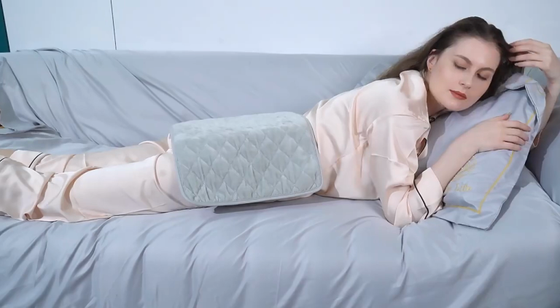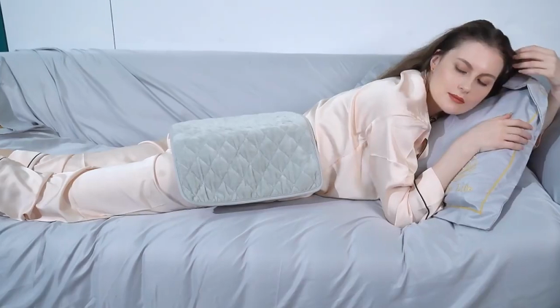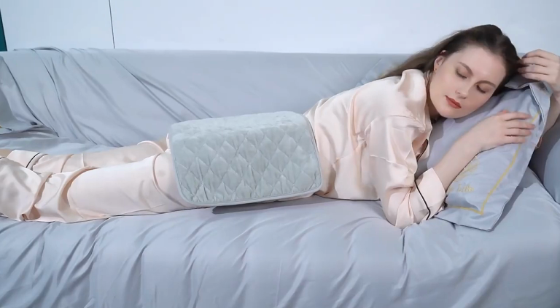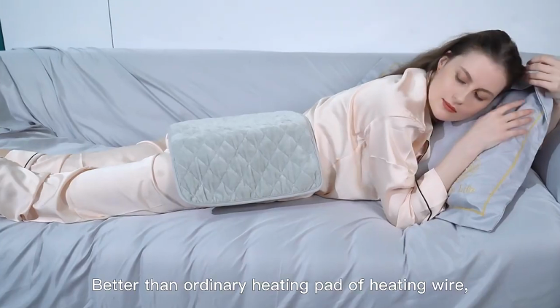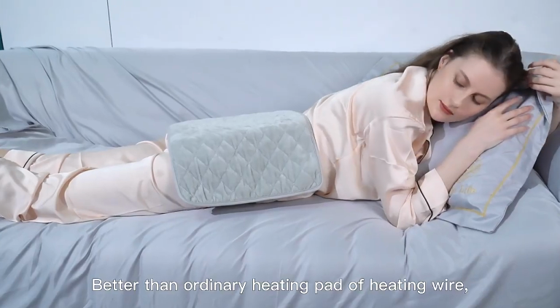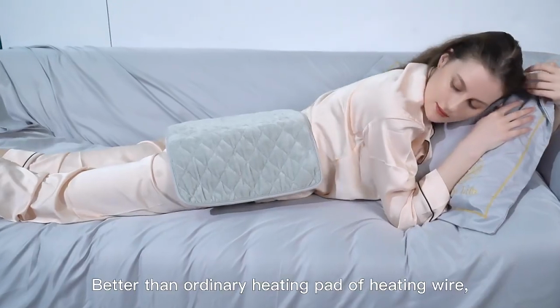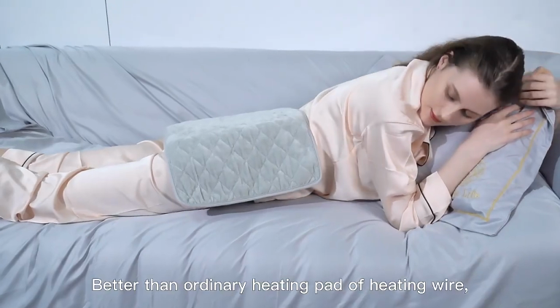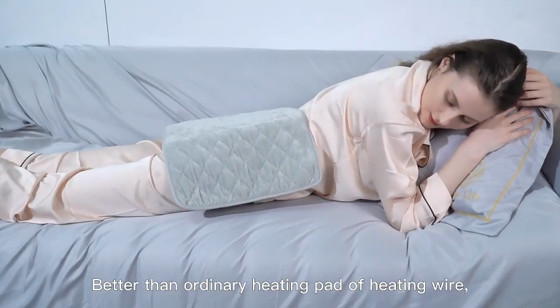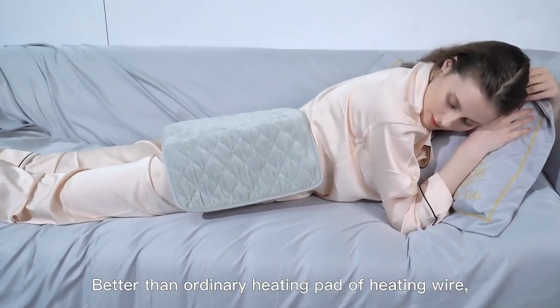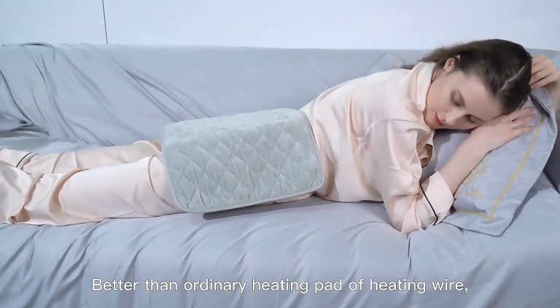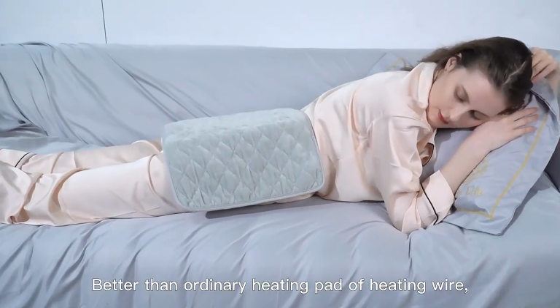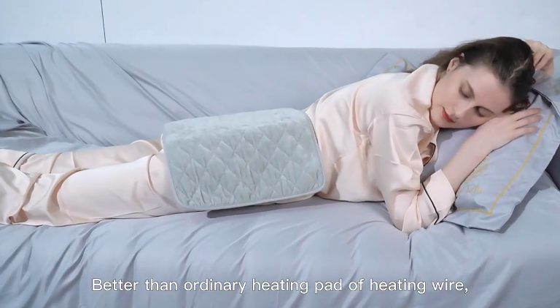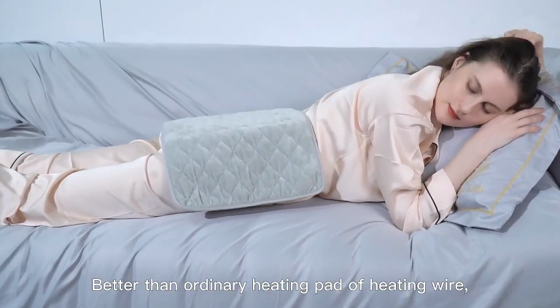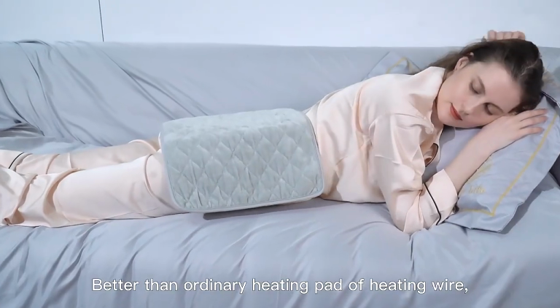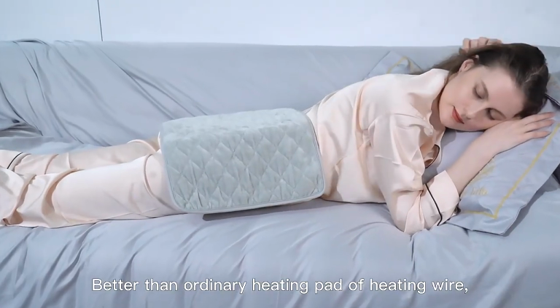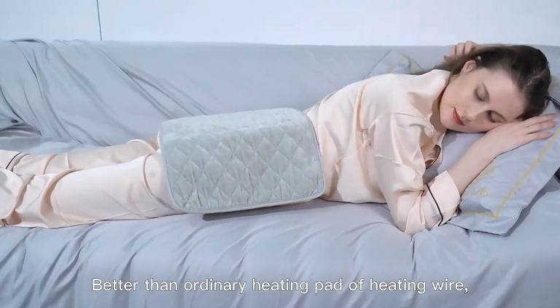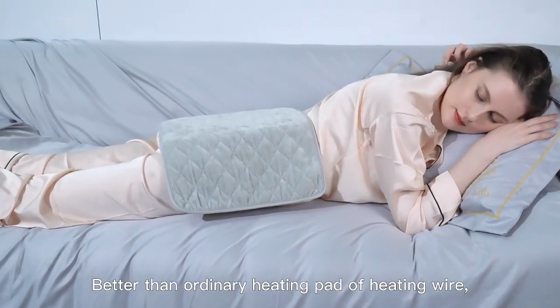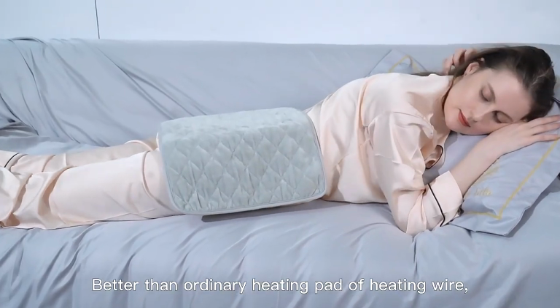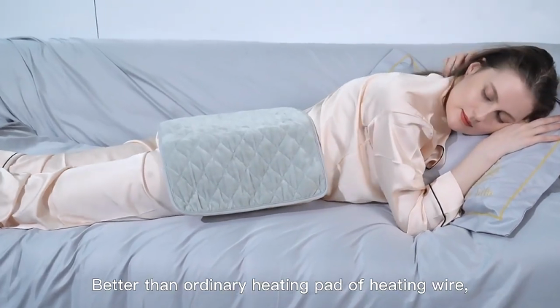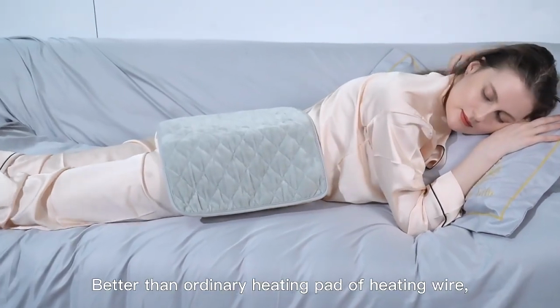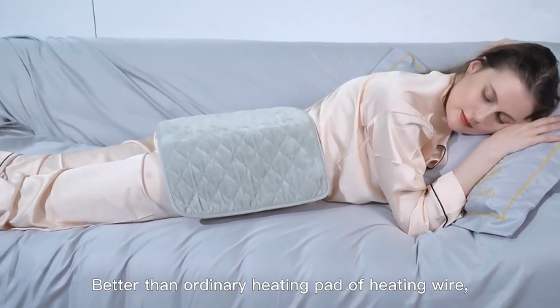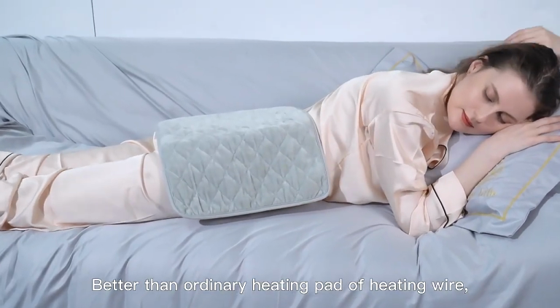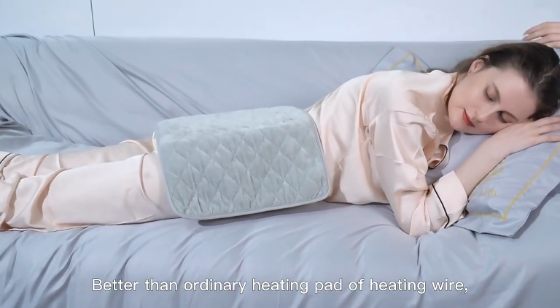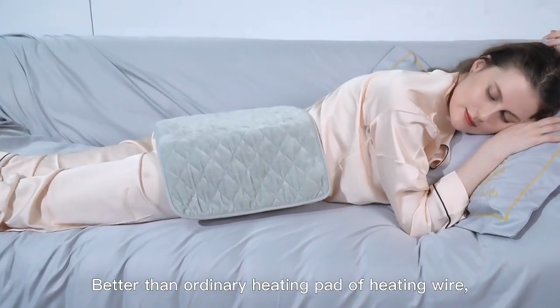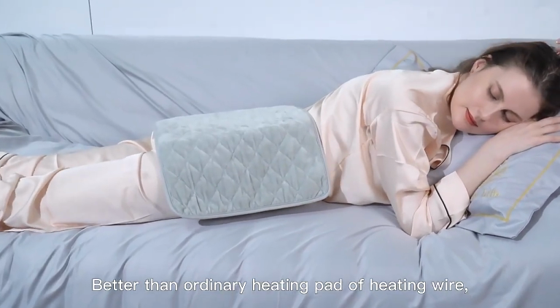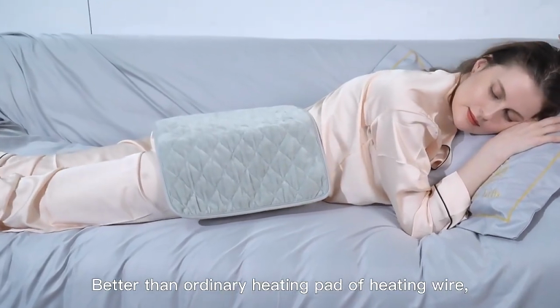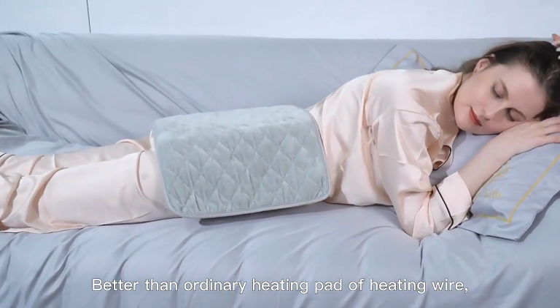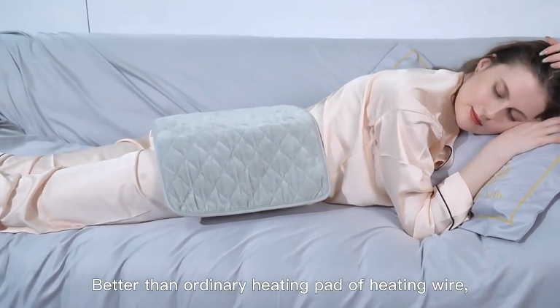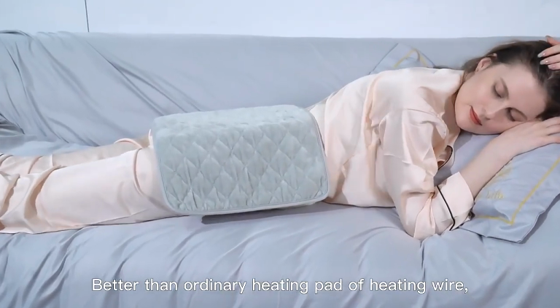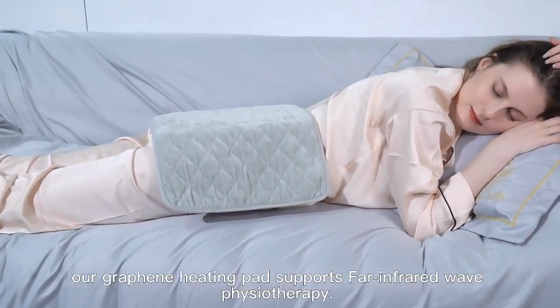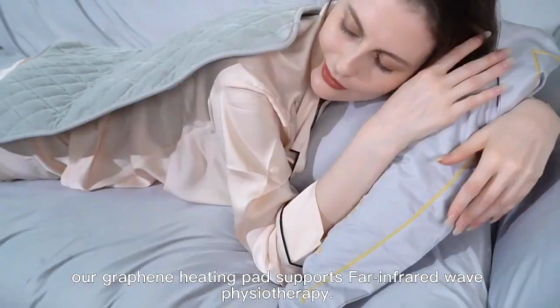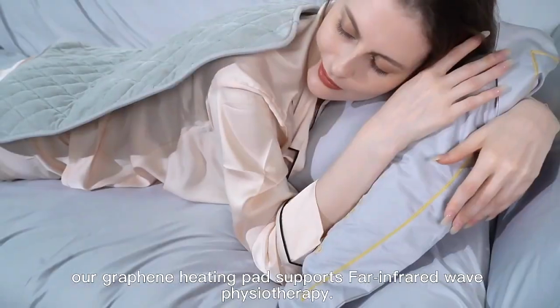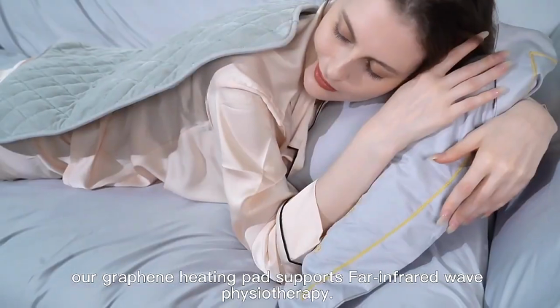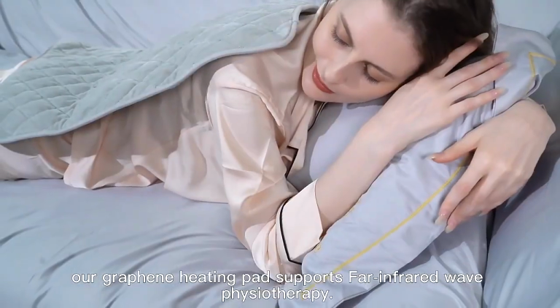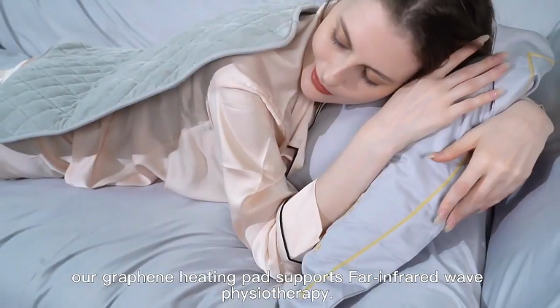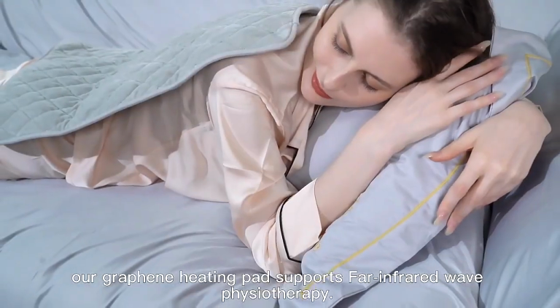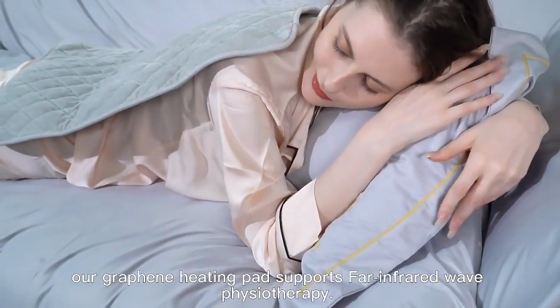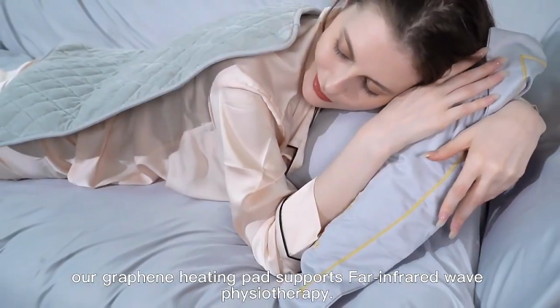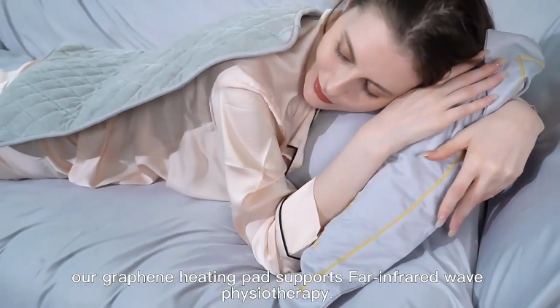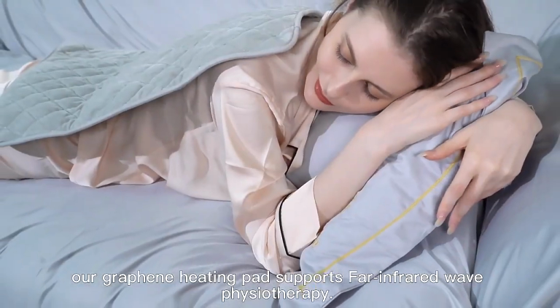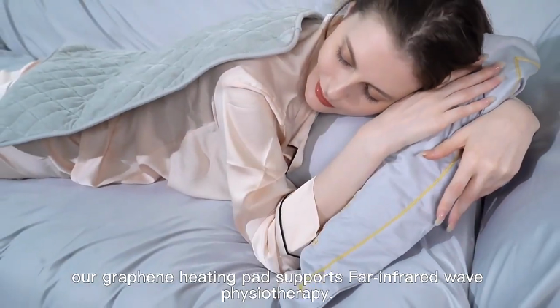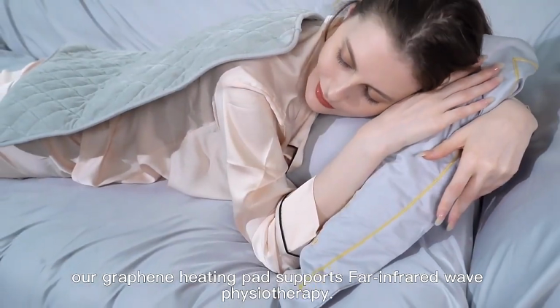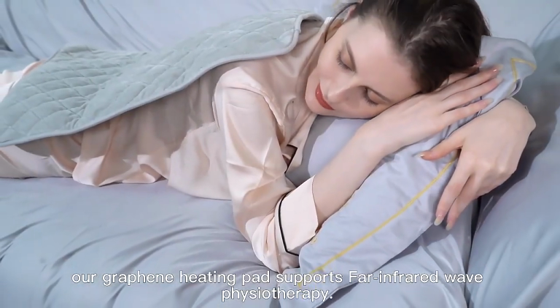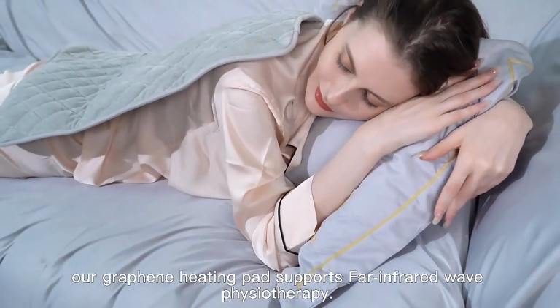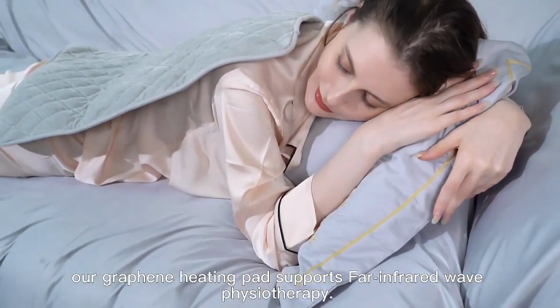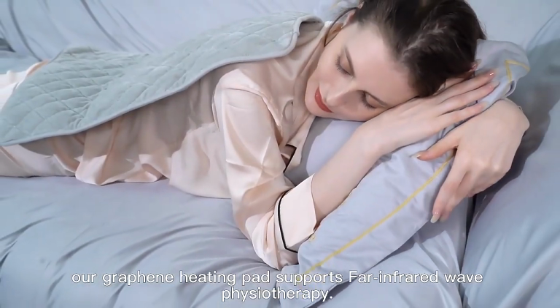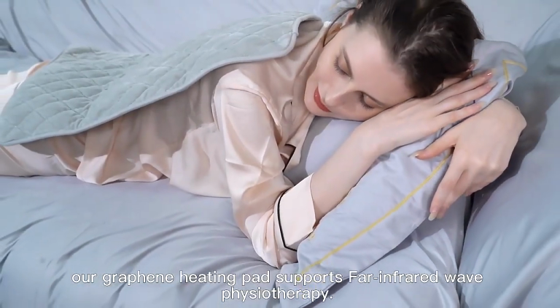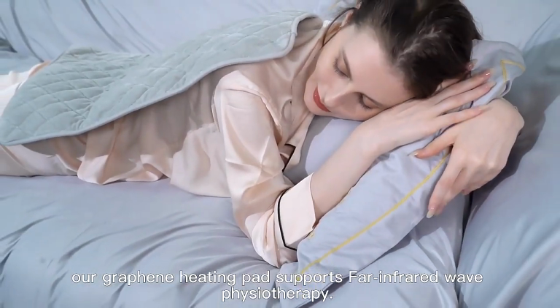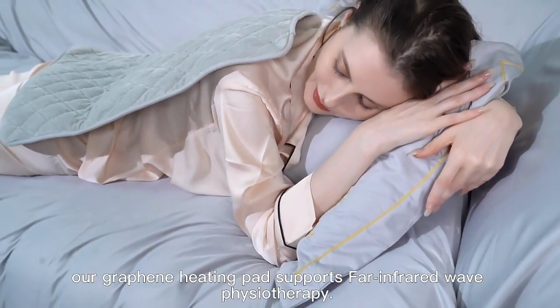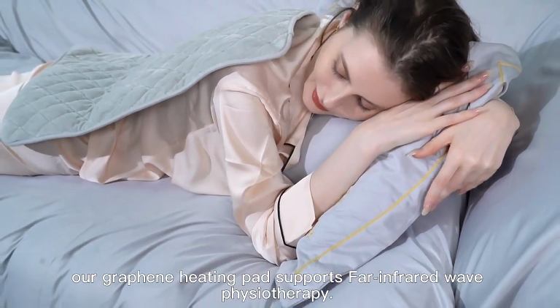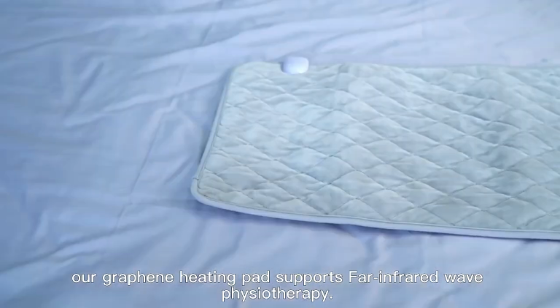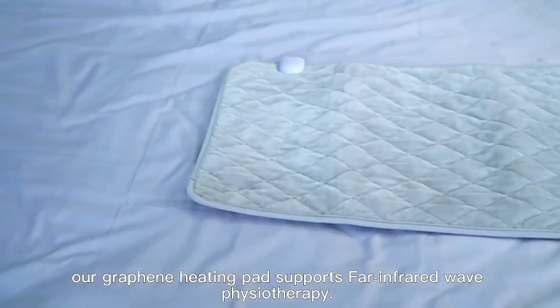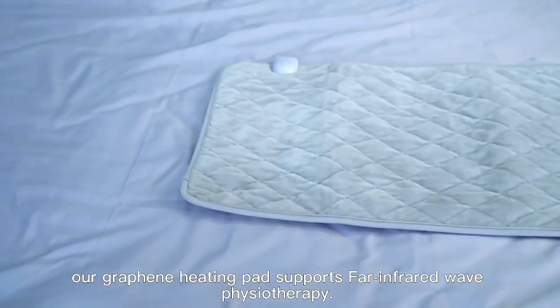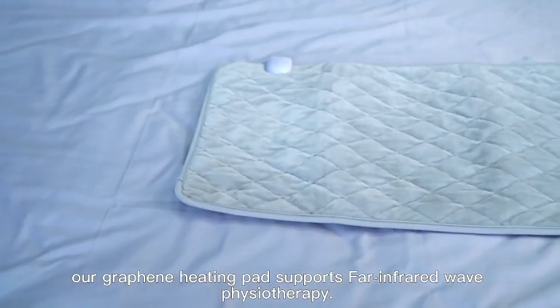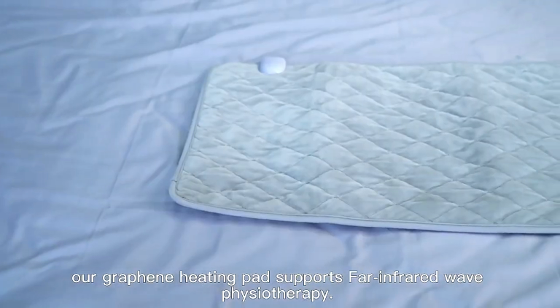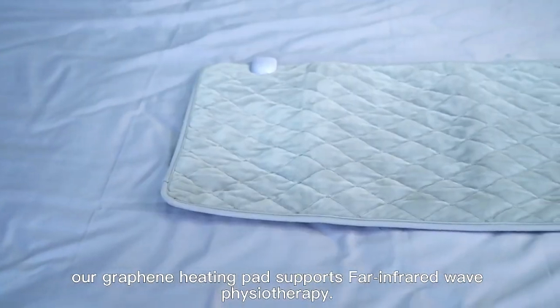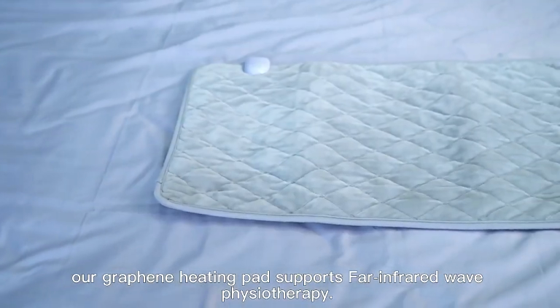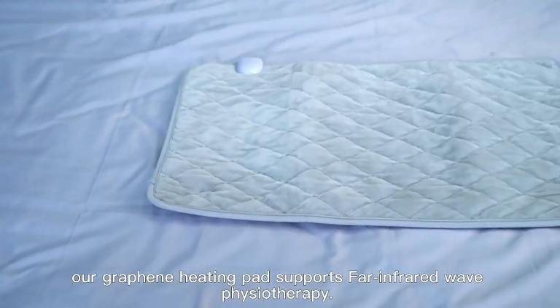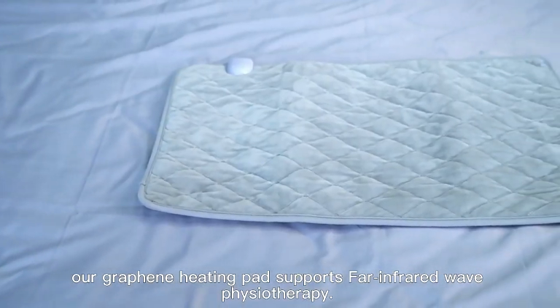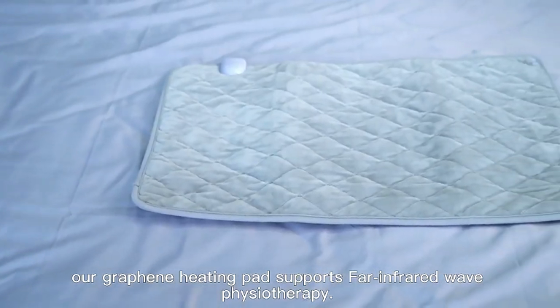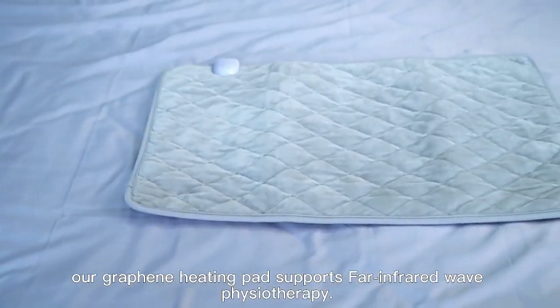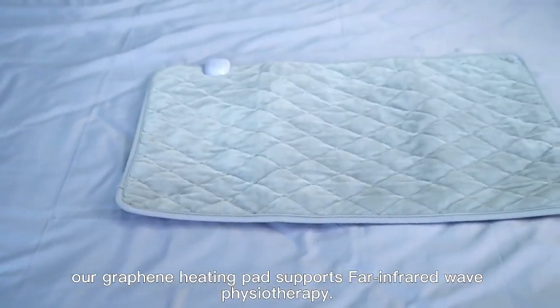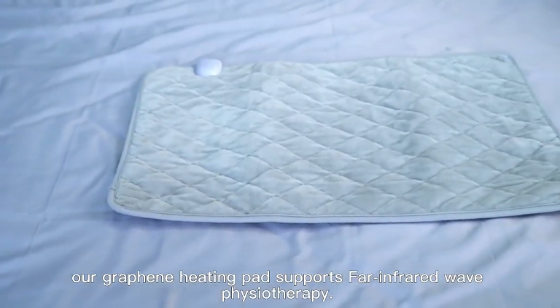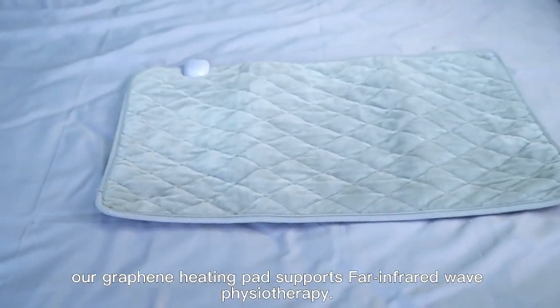Better than ordinary heating pads with heating wire, our graphene heating pad supports far-infrared wave physiotherapy.